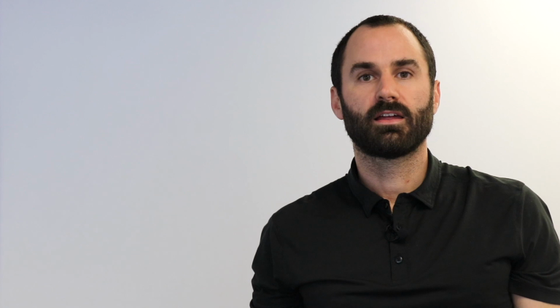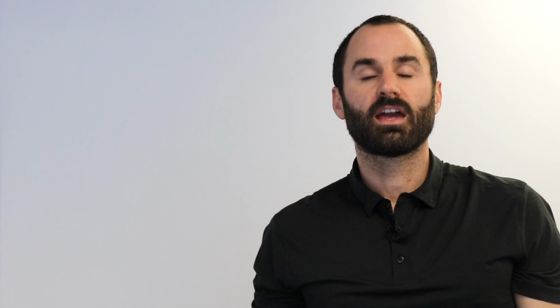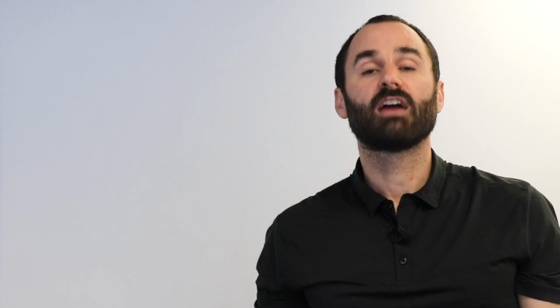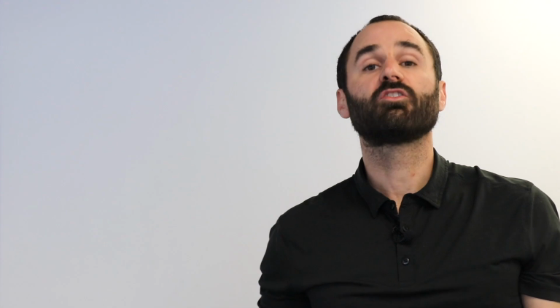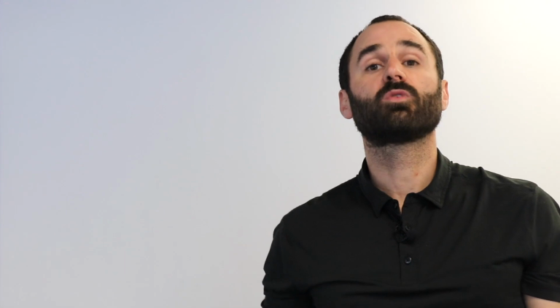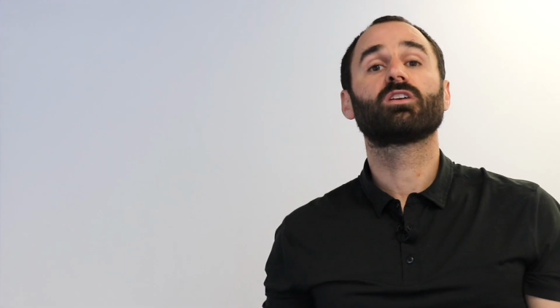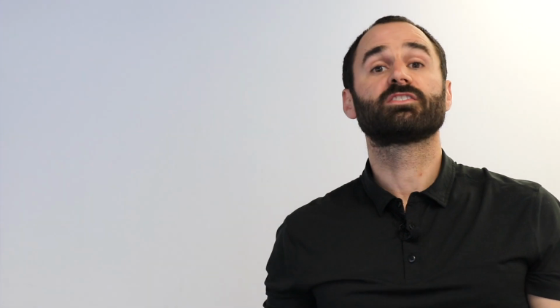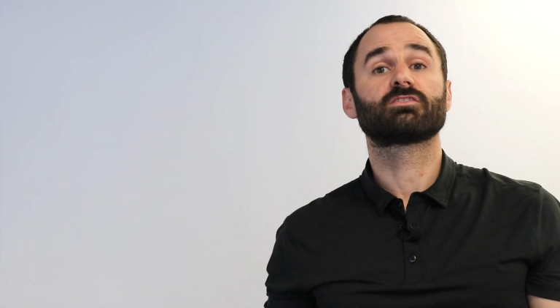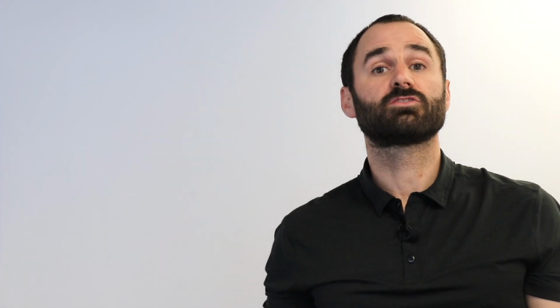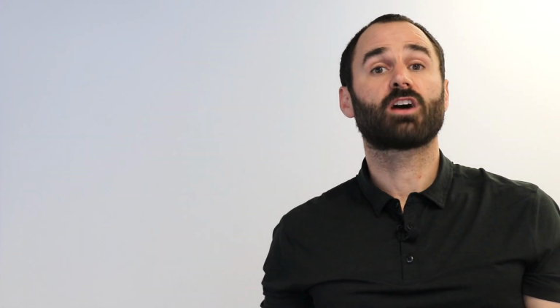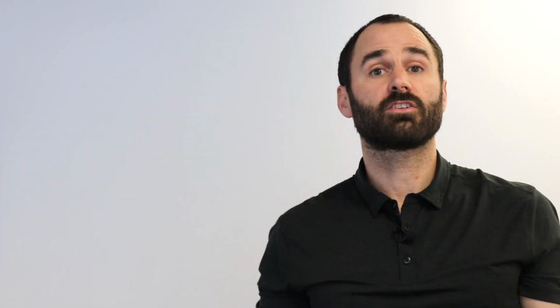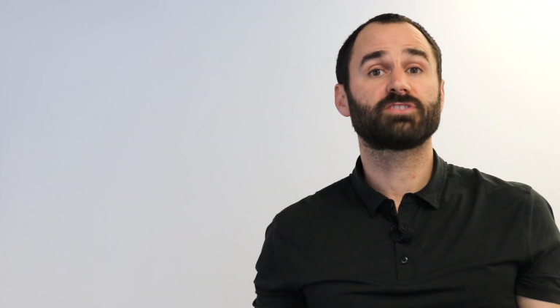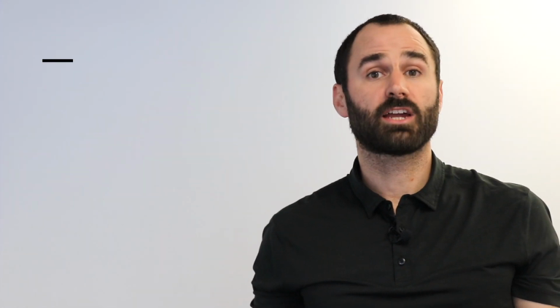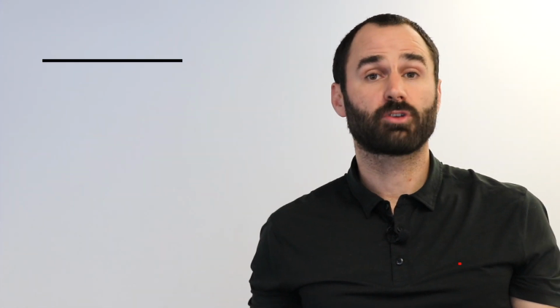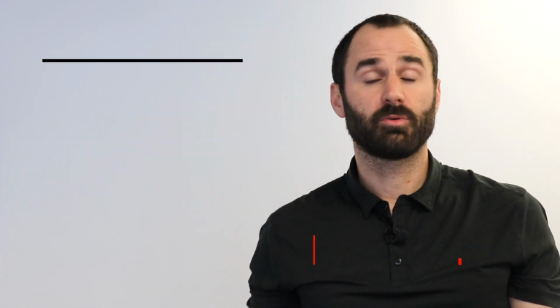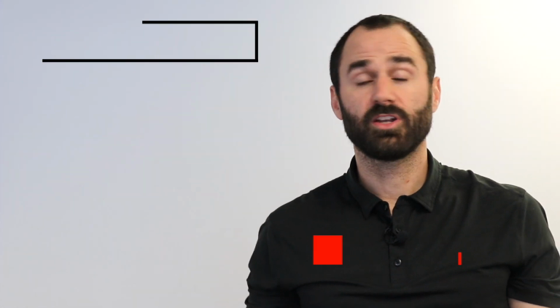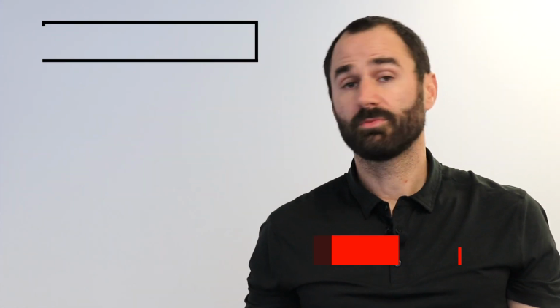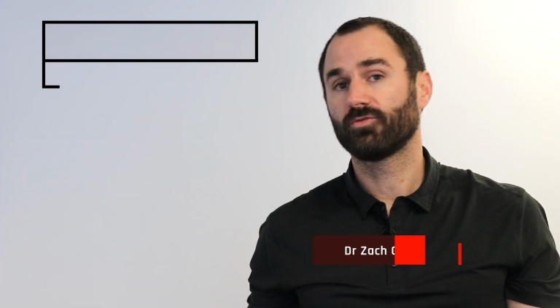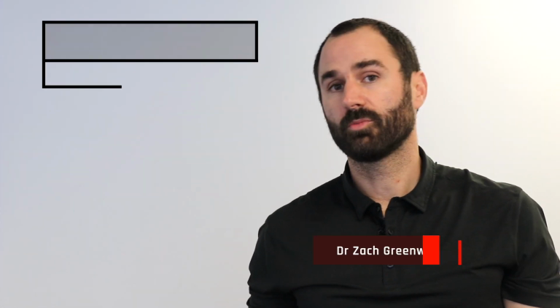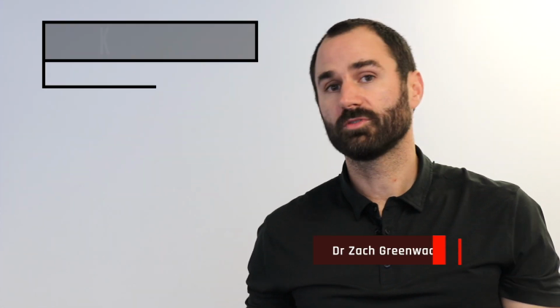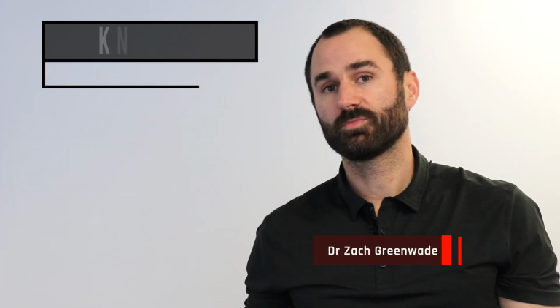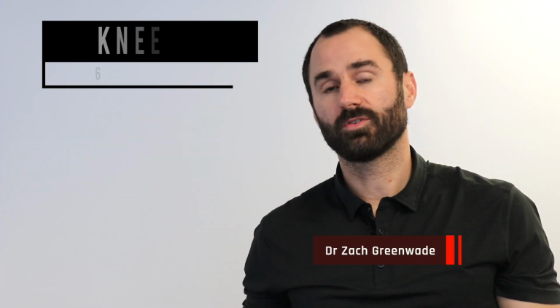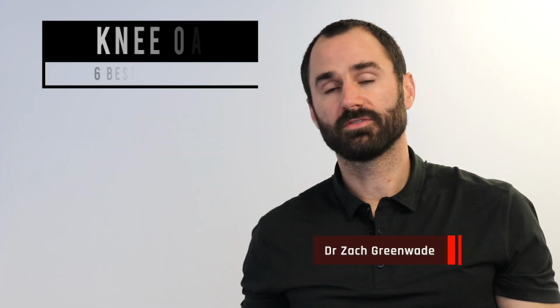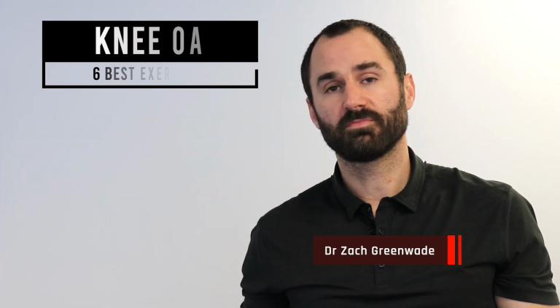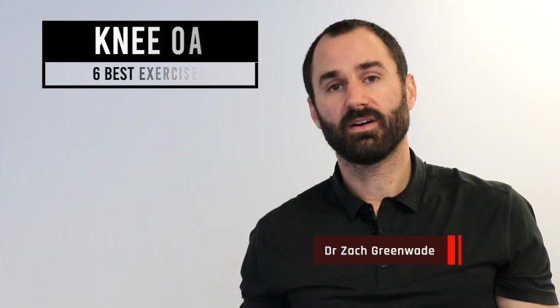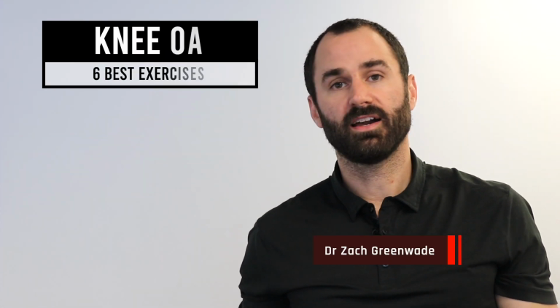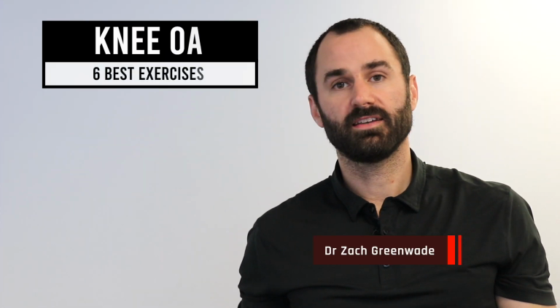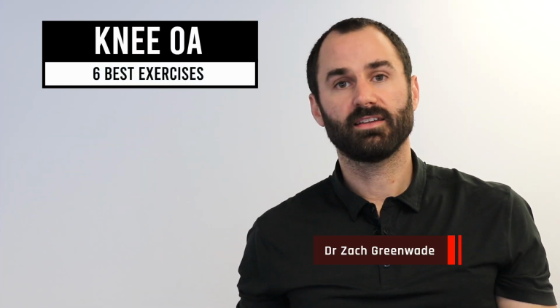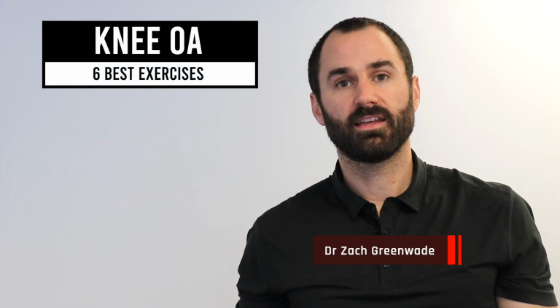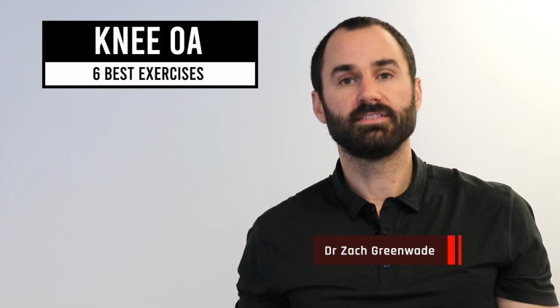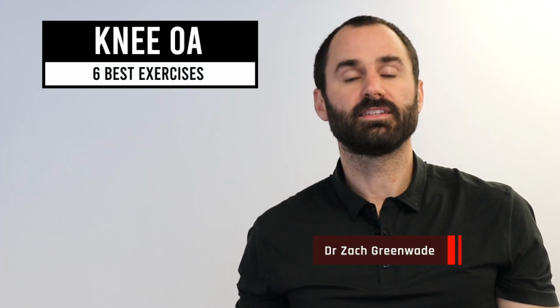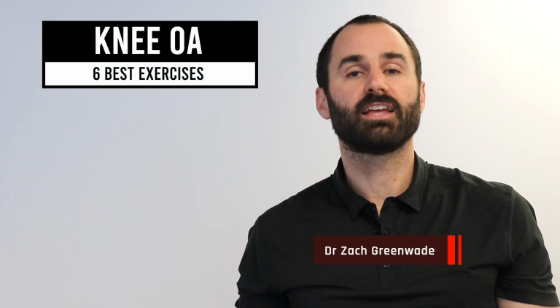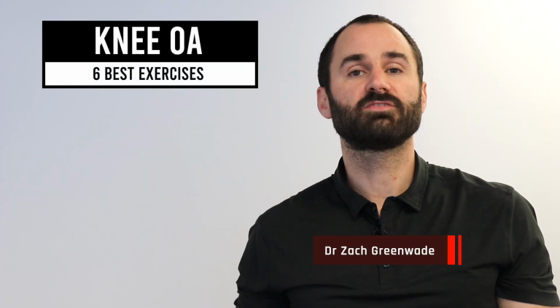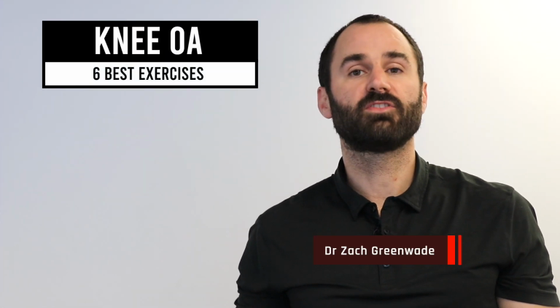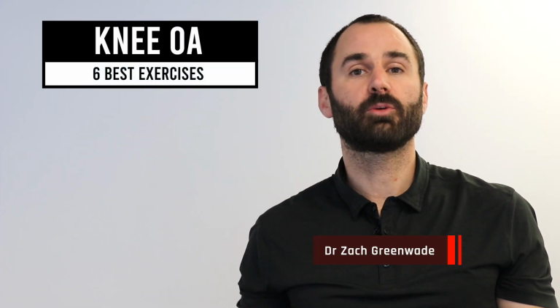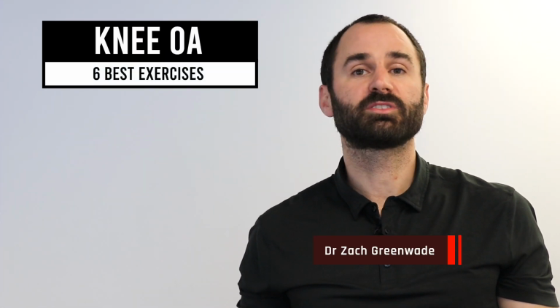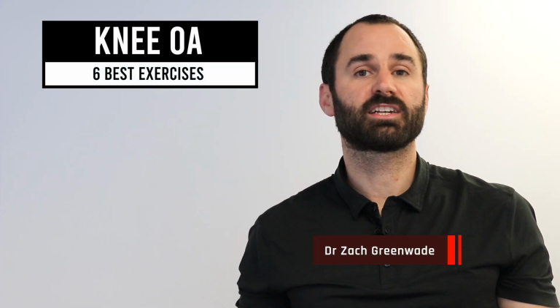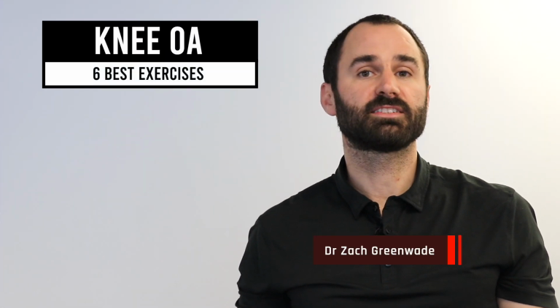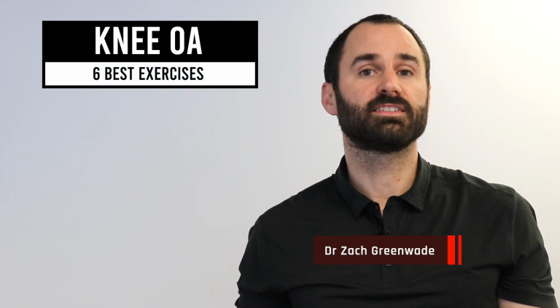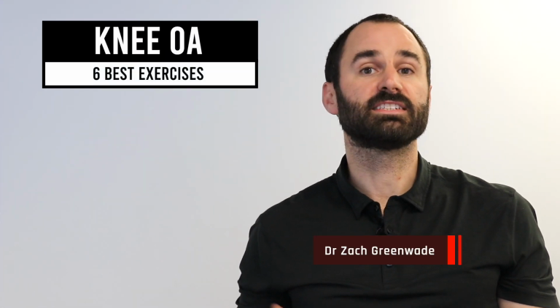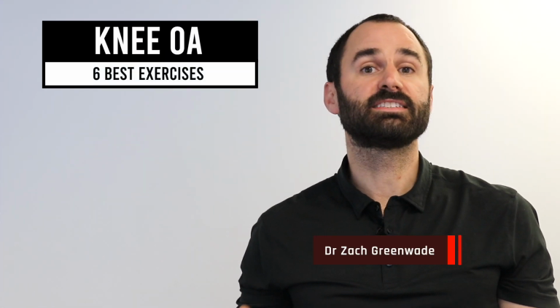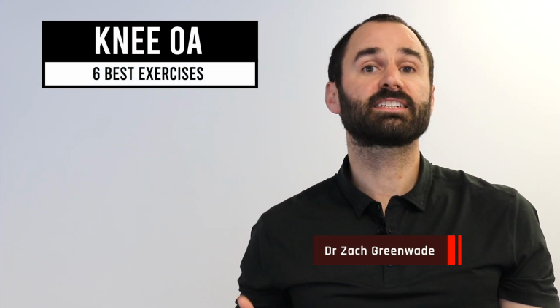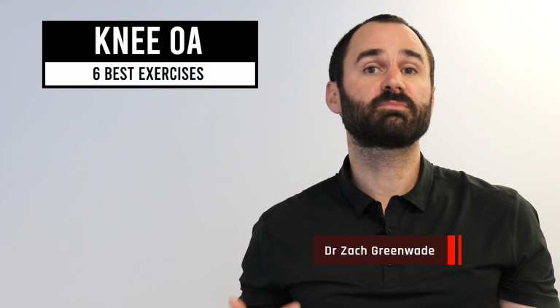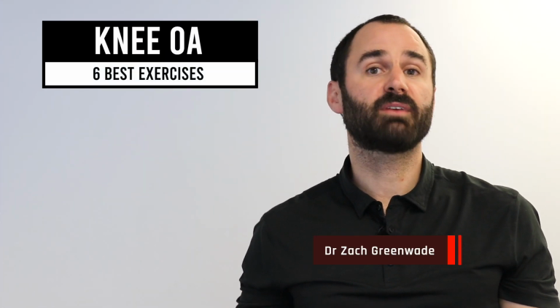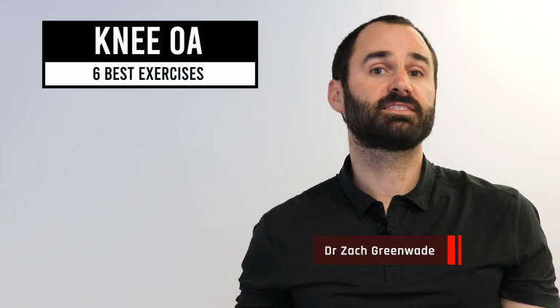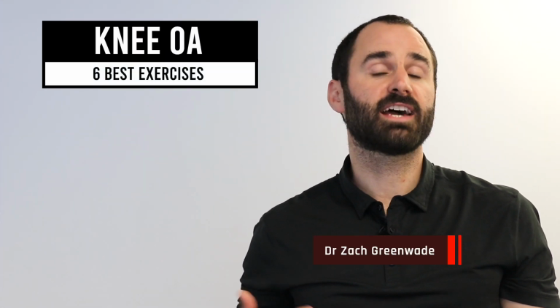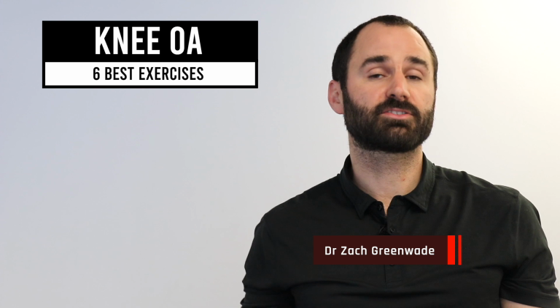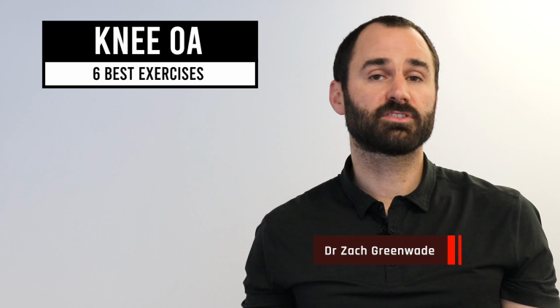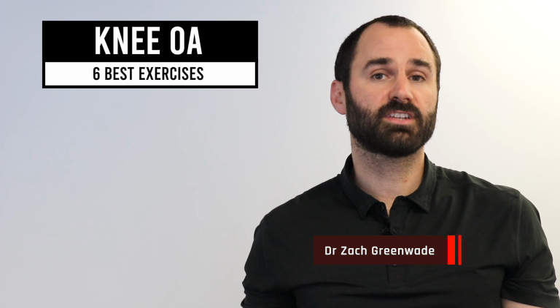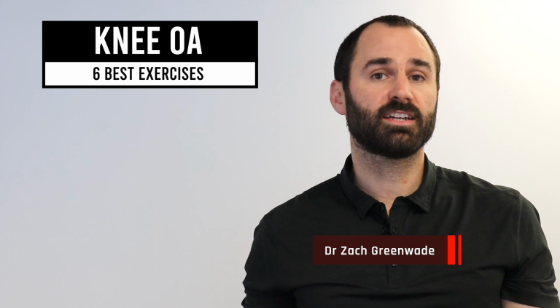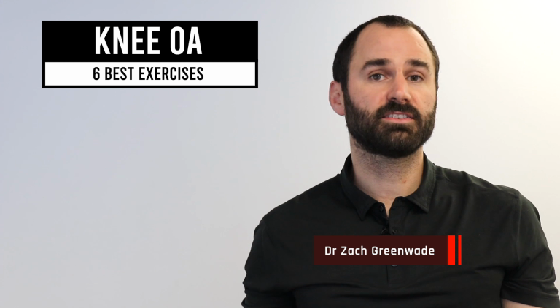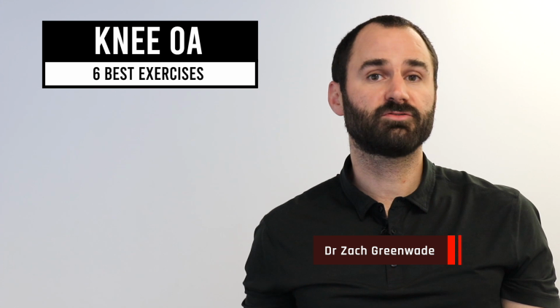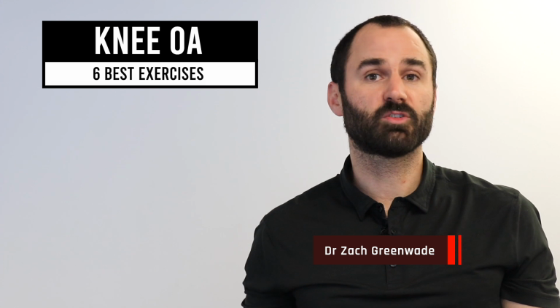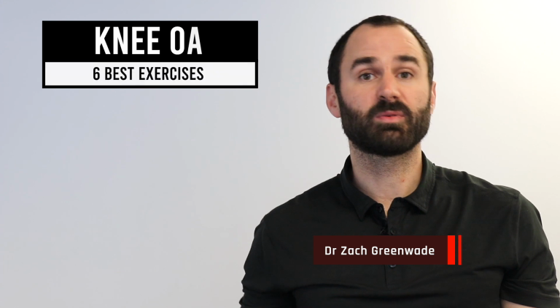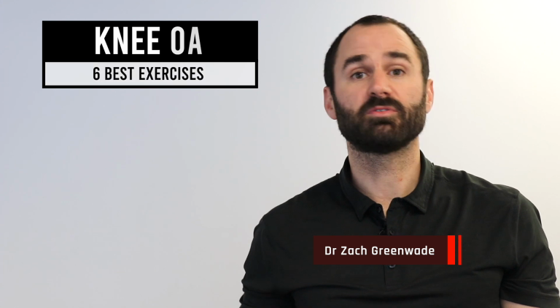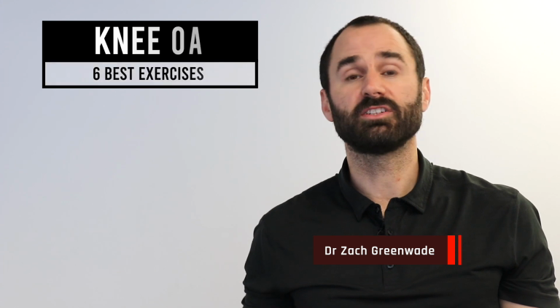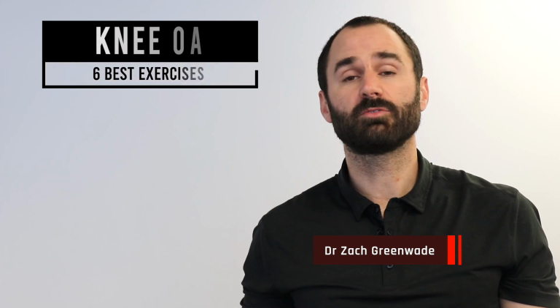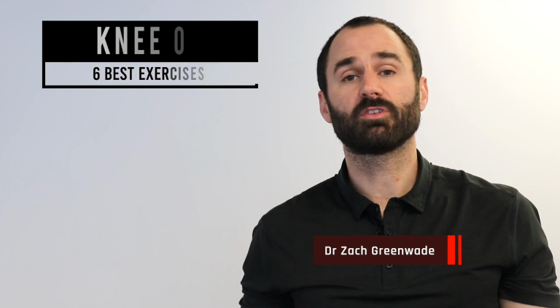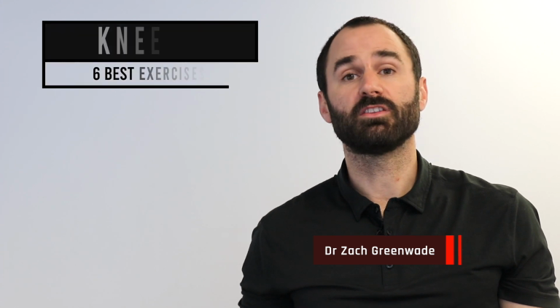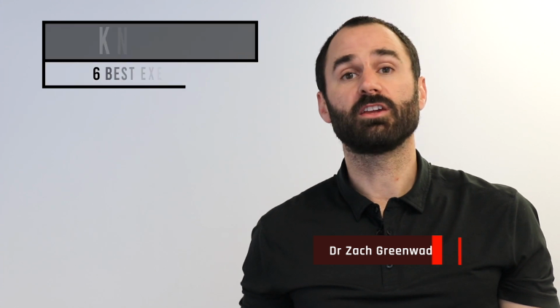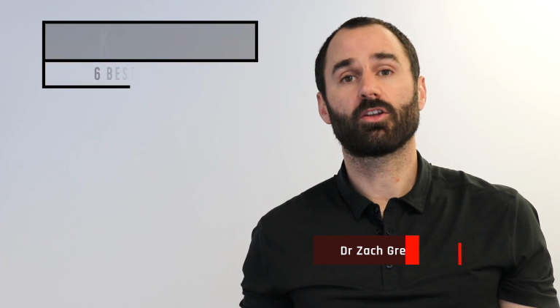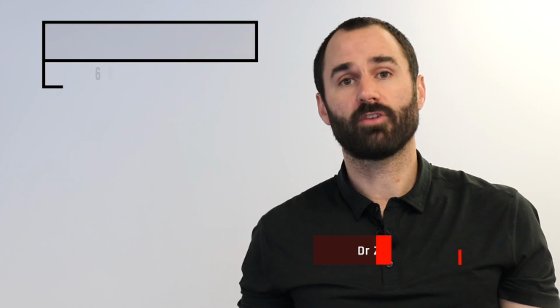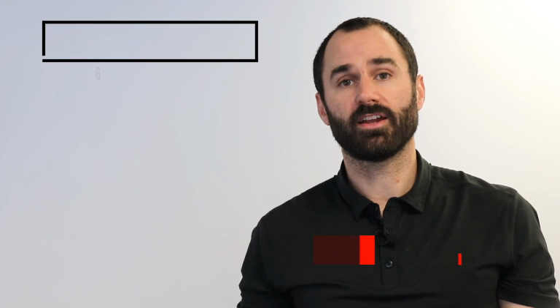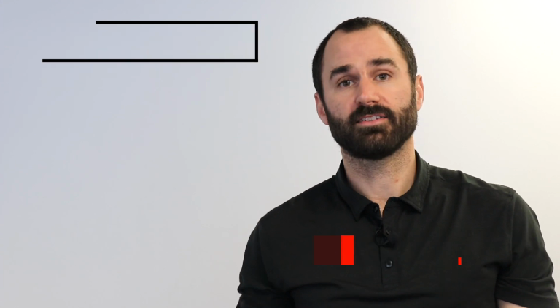Hey everyone, this is Dr. Zach Green here, Performance Sport and Spine, and today's video discussing the six best exercises for people dealing with knee arthritis.